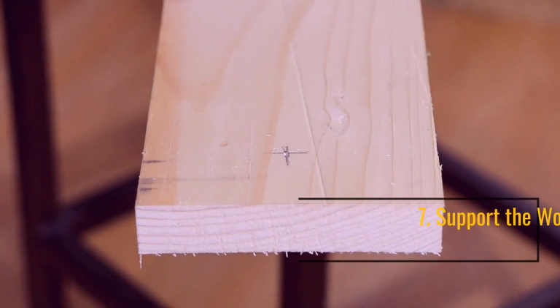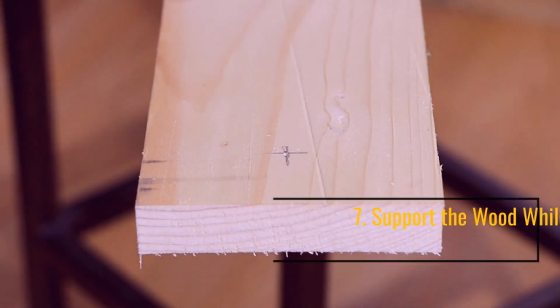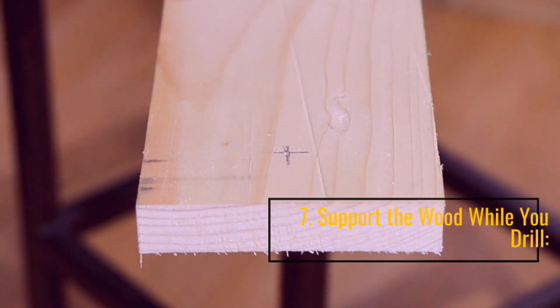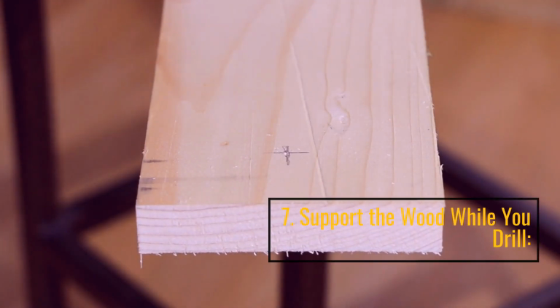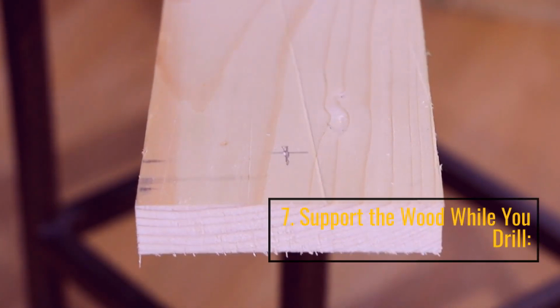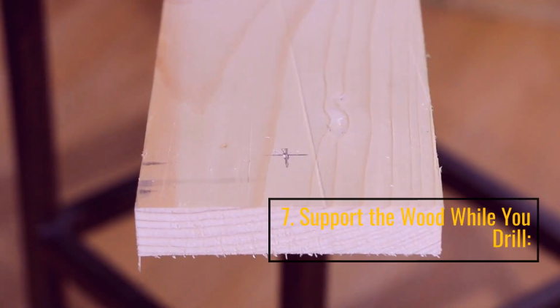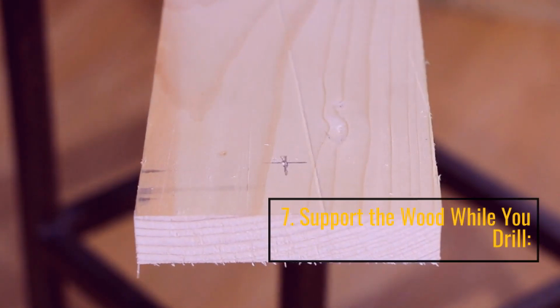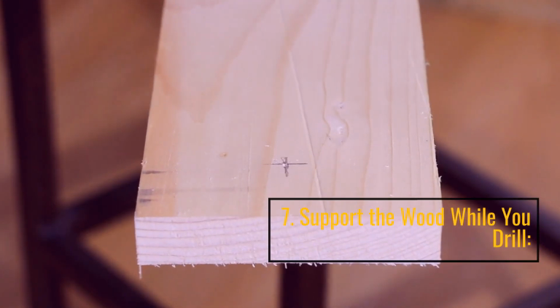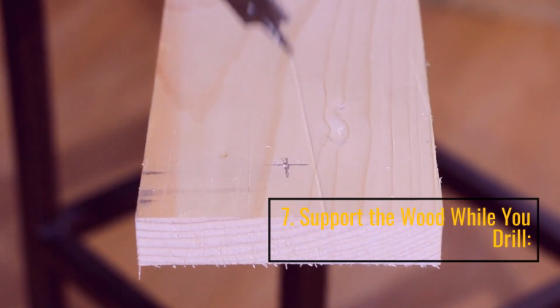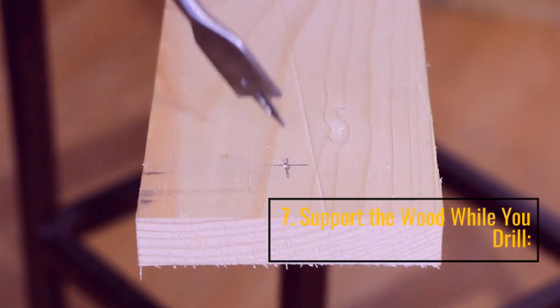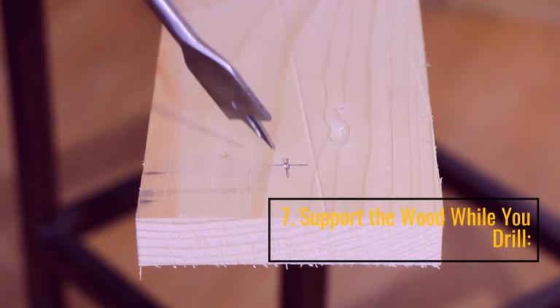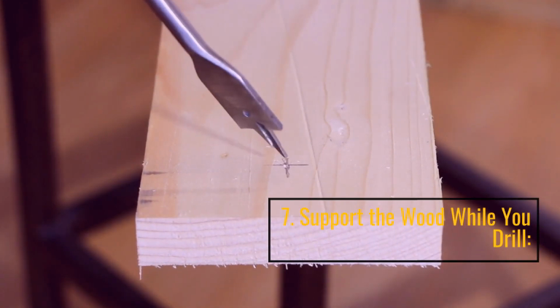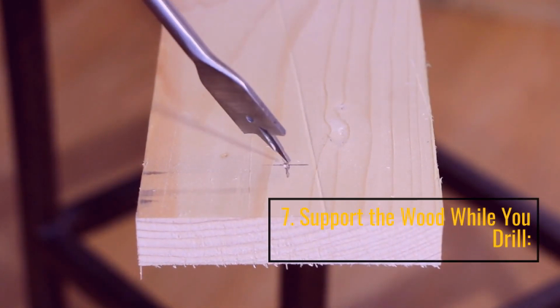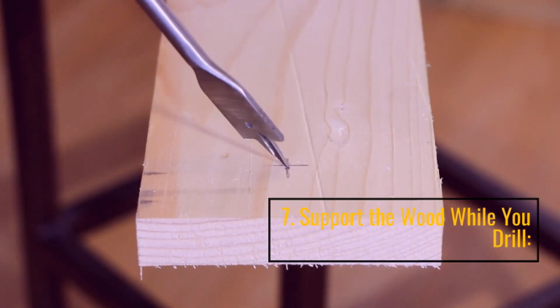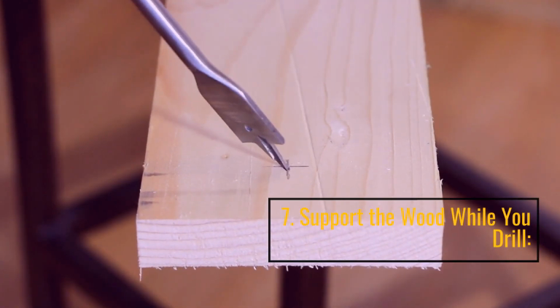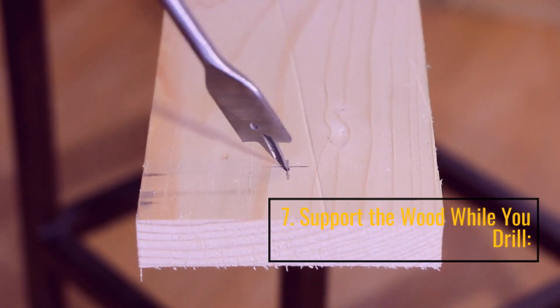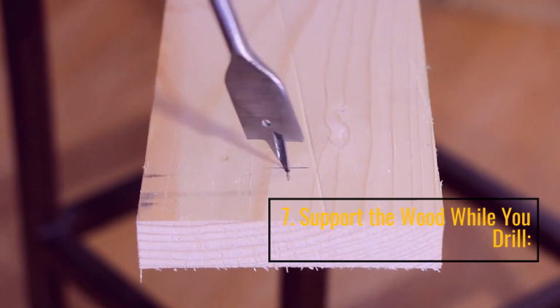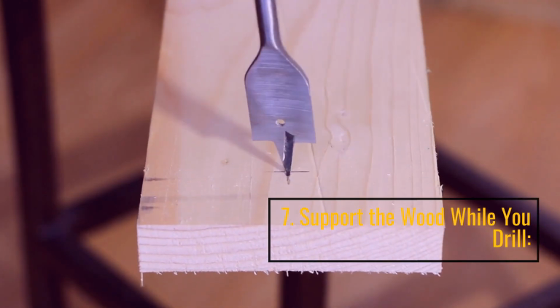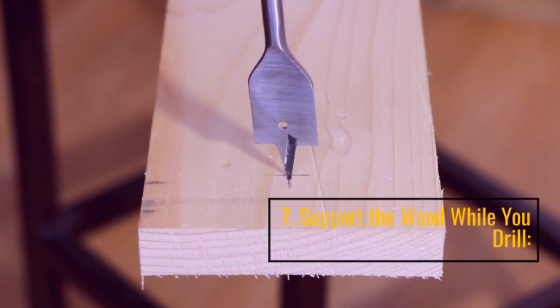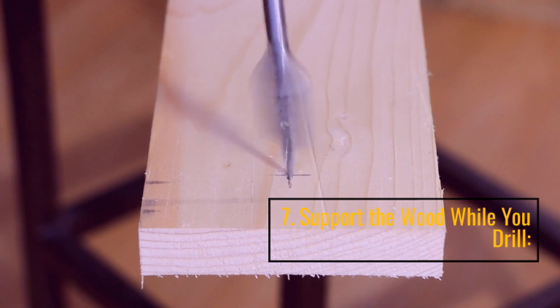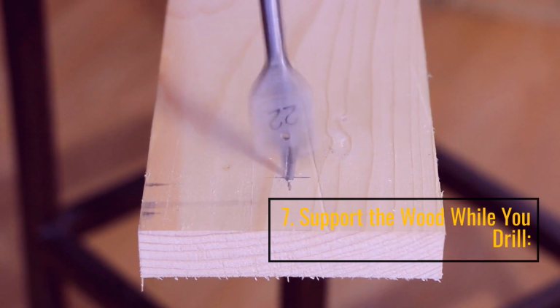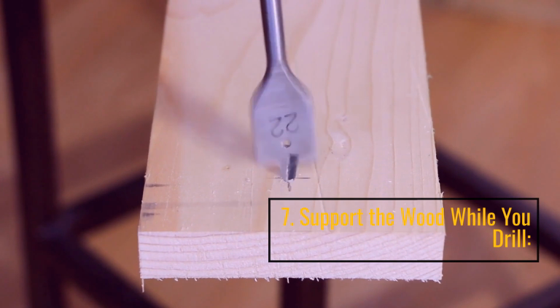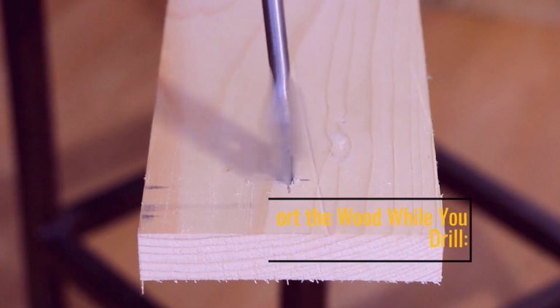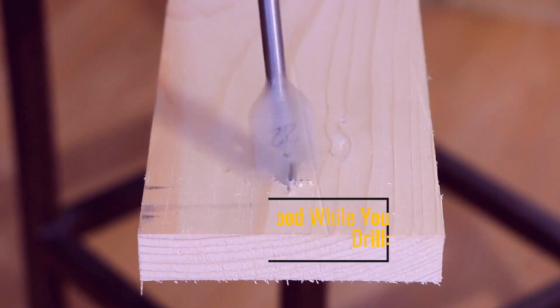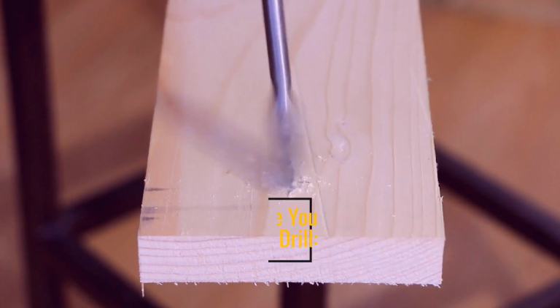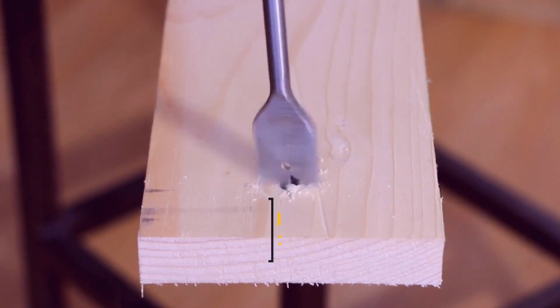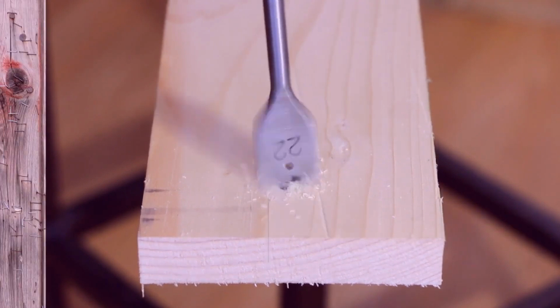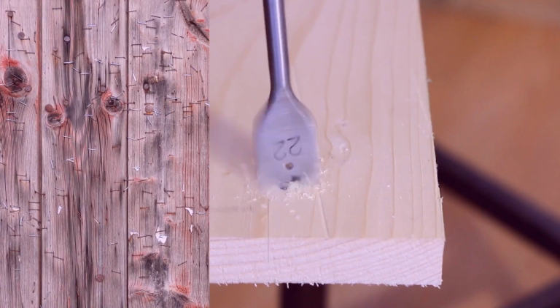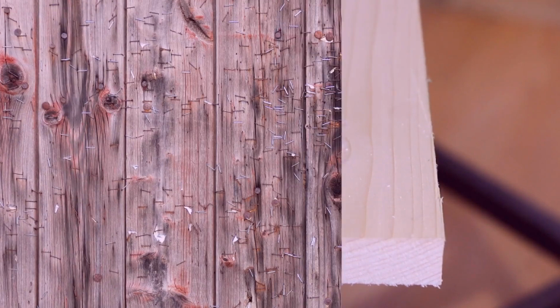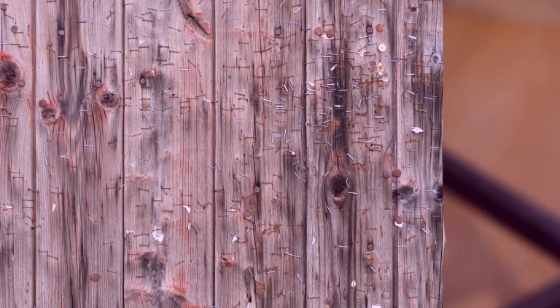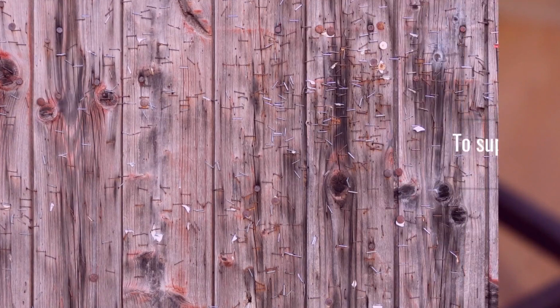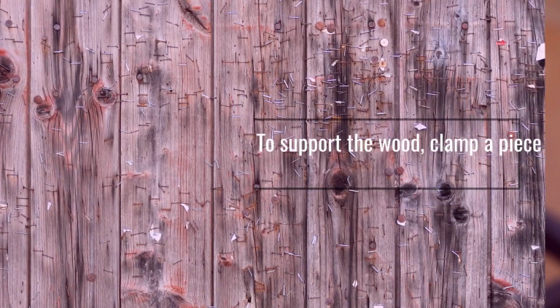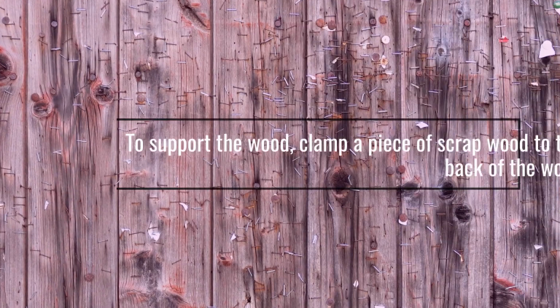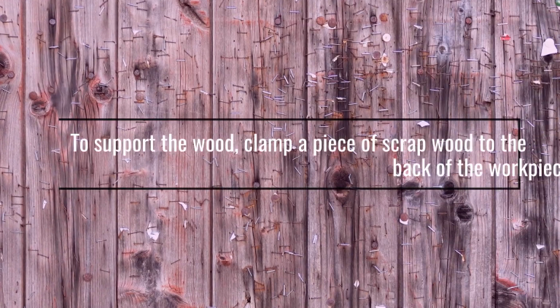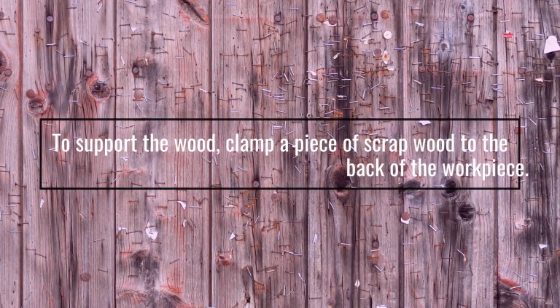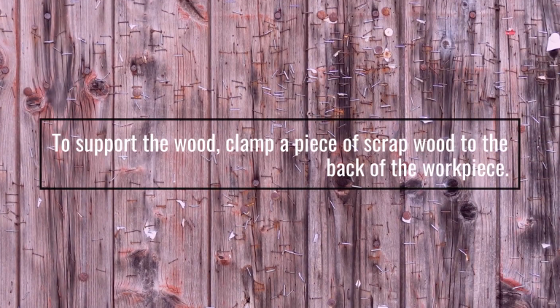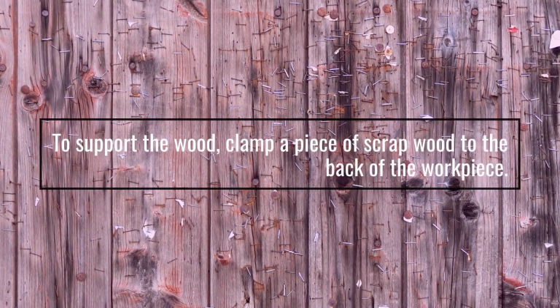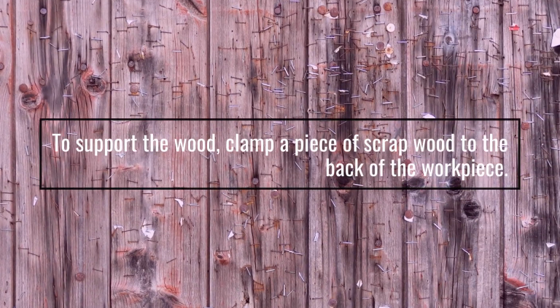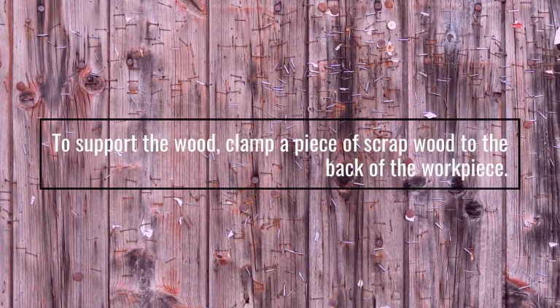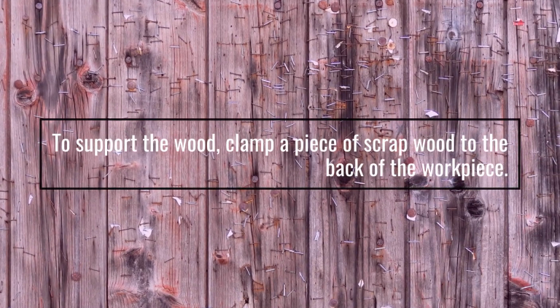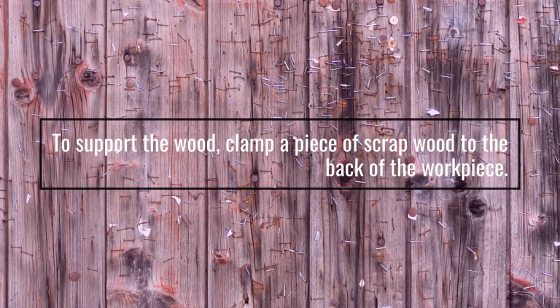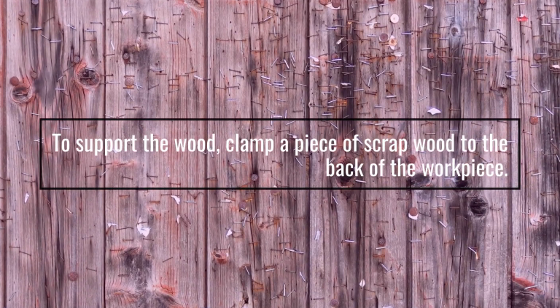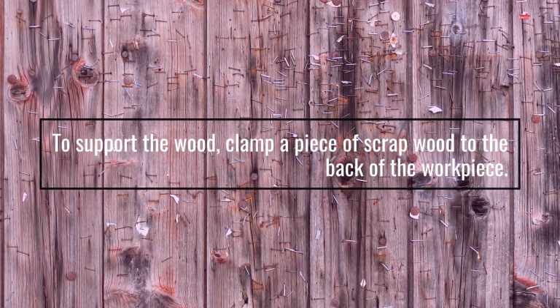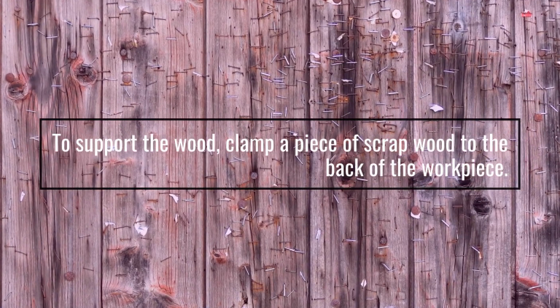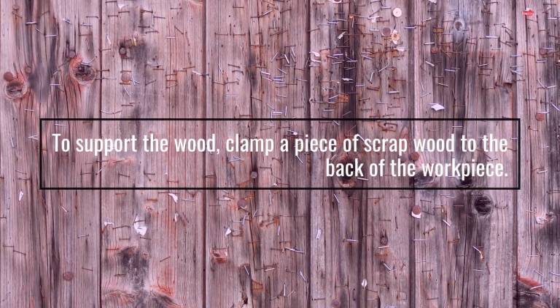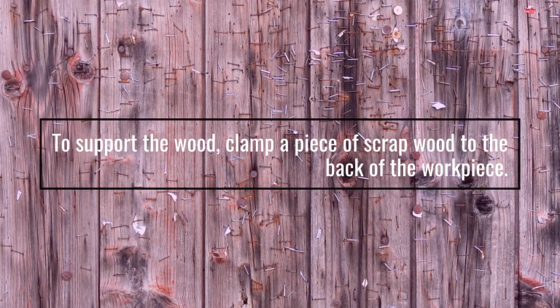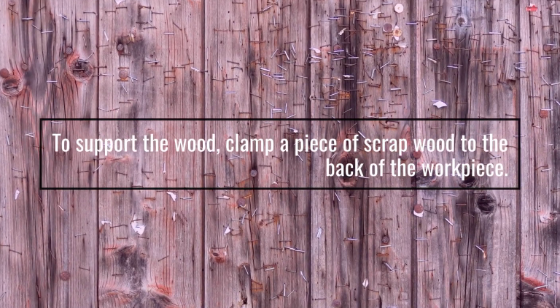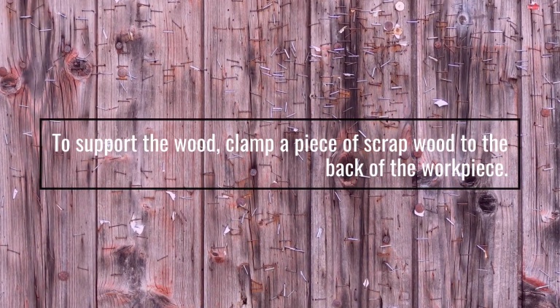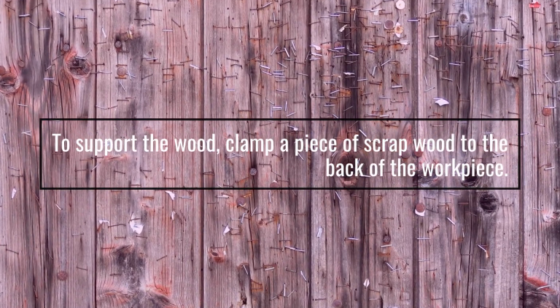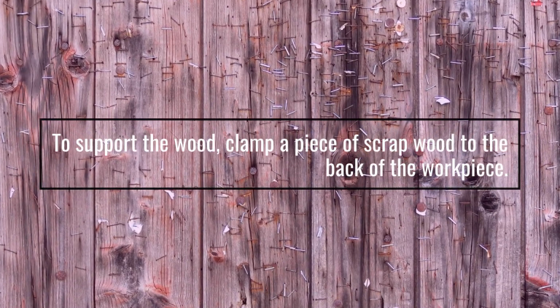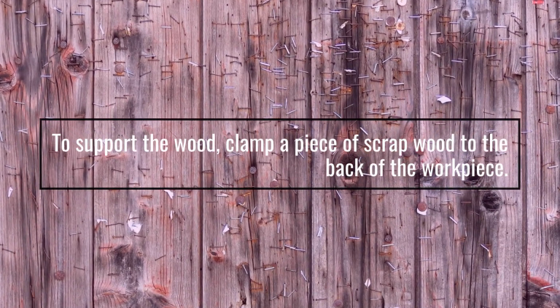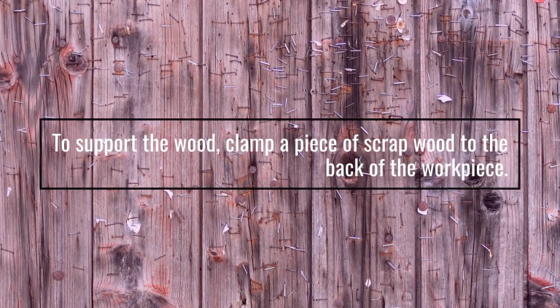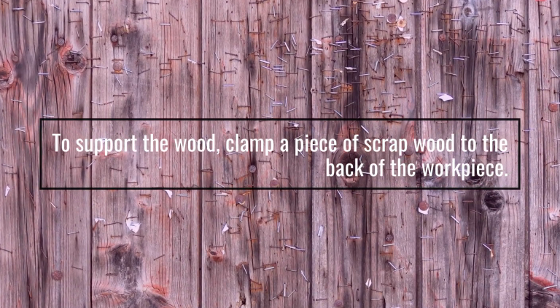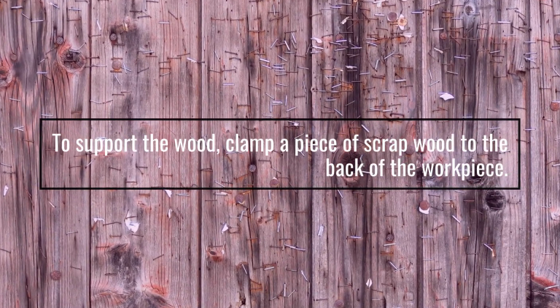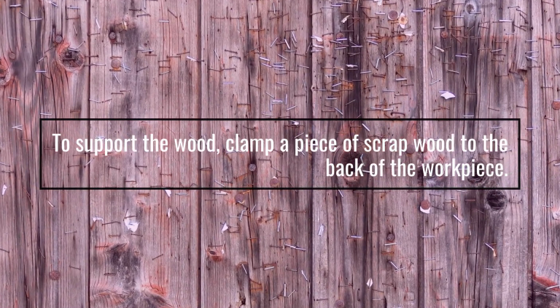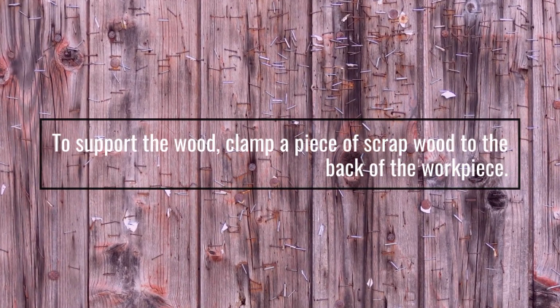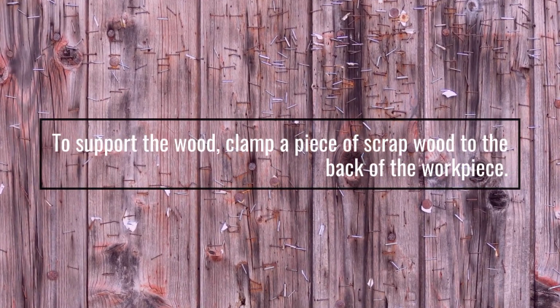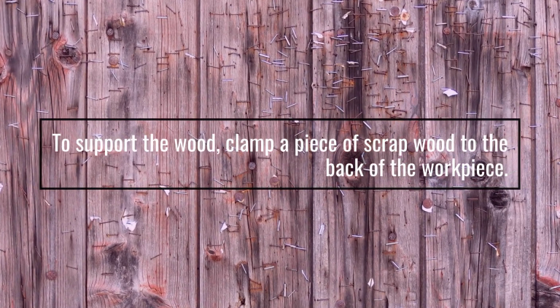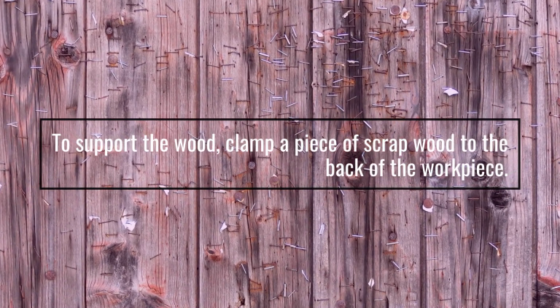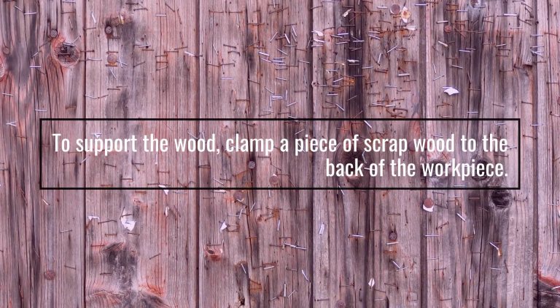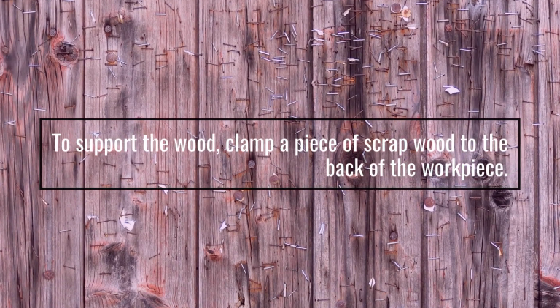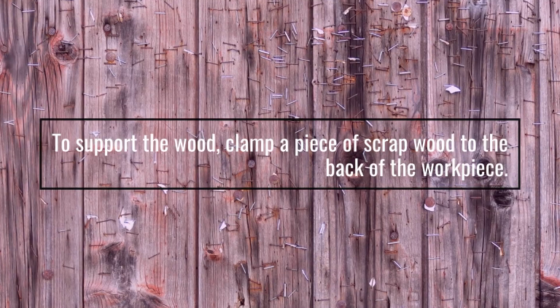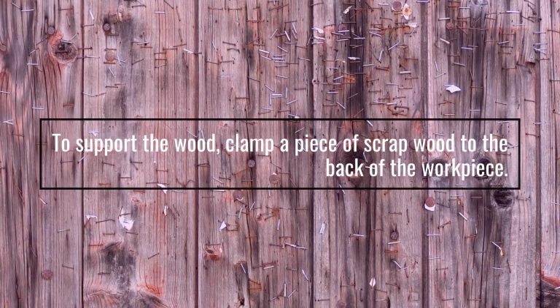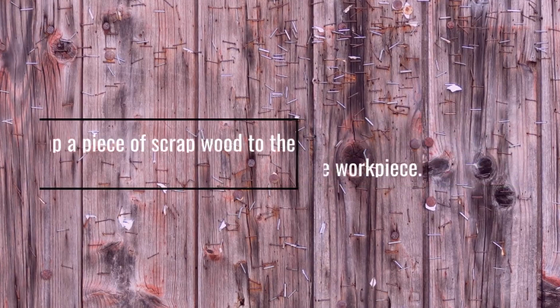7. Support The Wood While You Drill. To support the wood, clamp a piece of scrap wood to the back of the work piece.